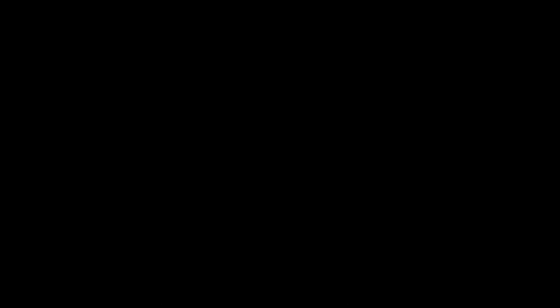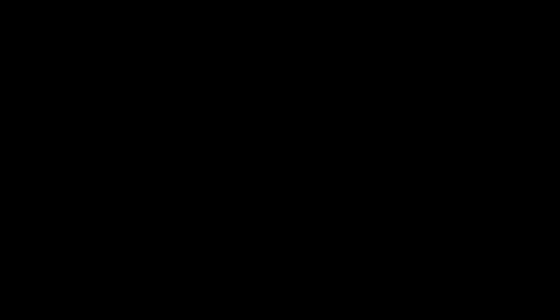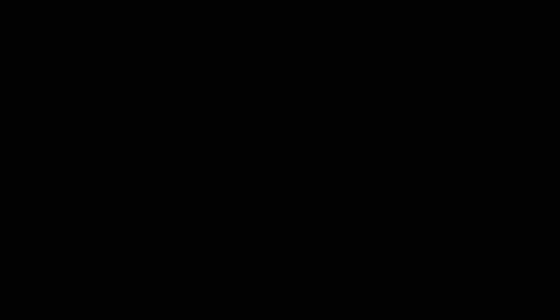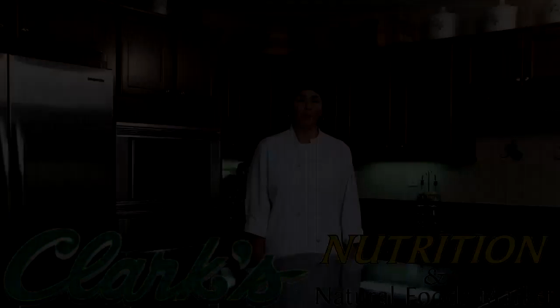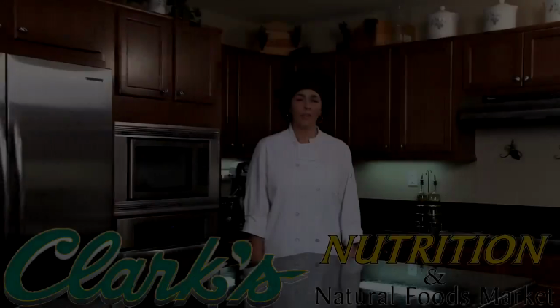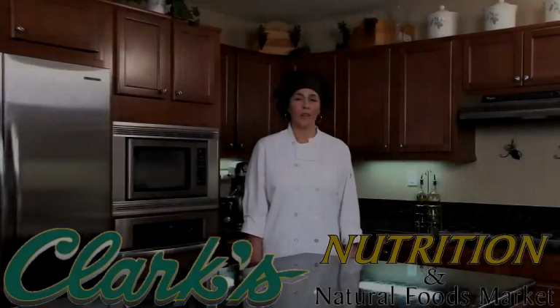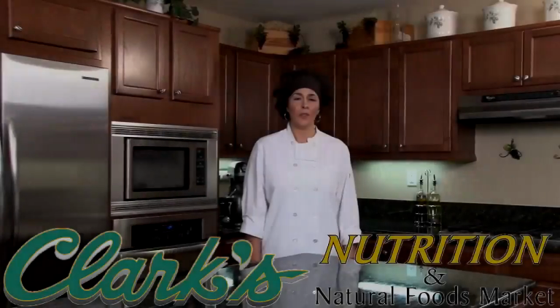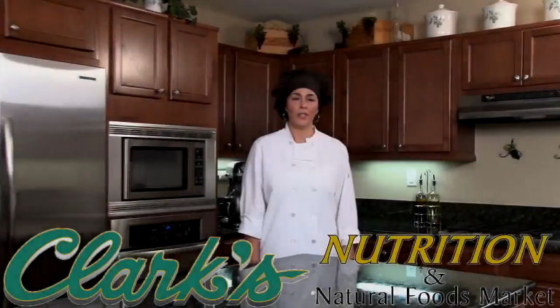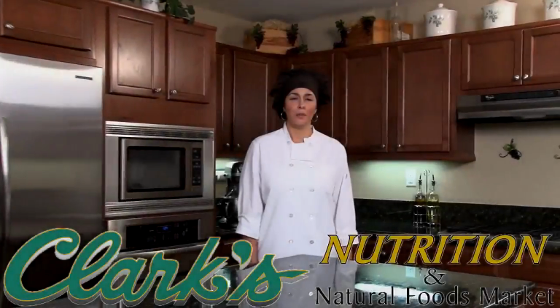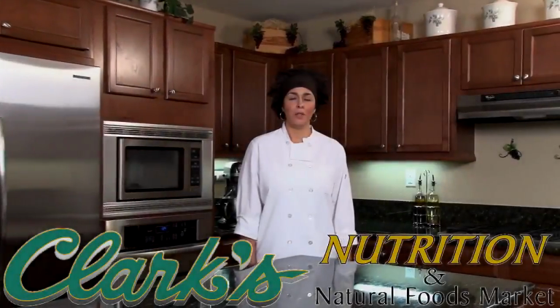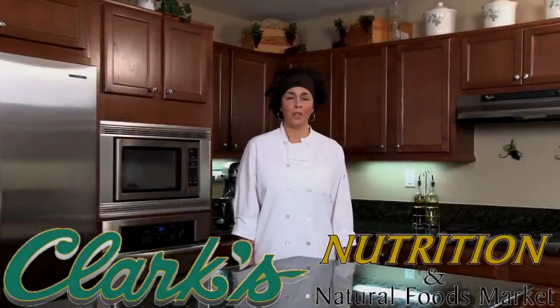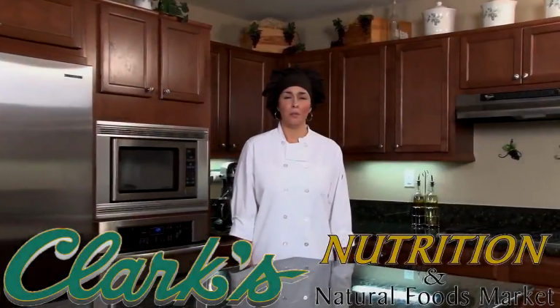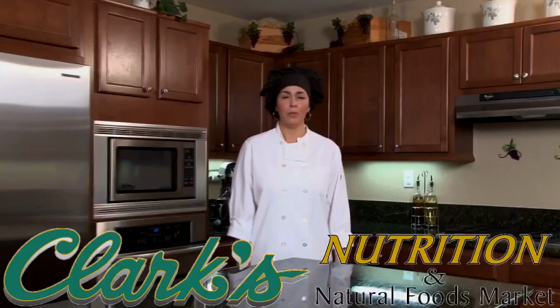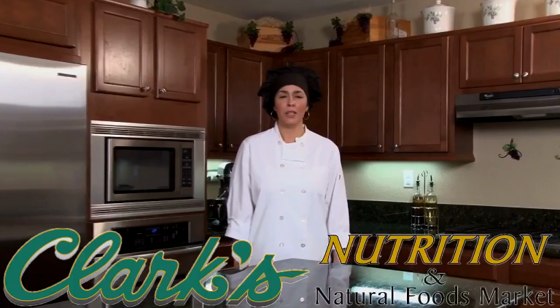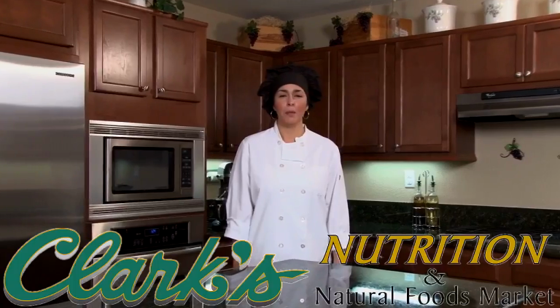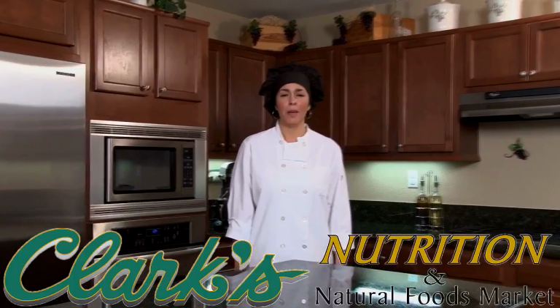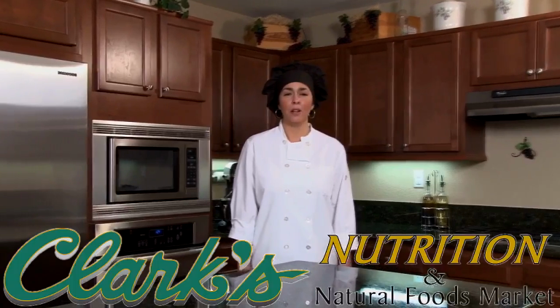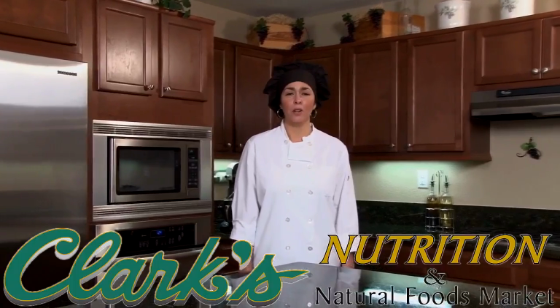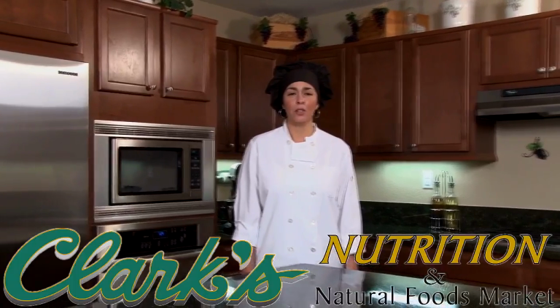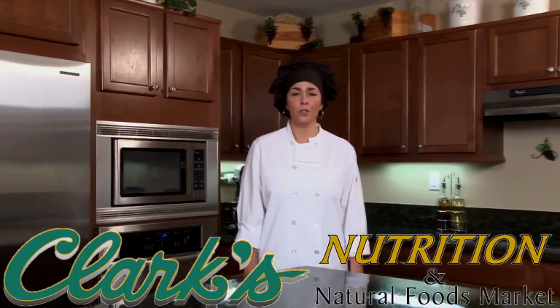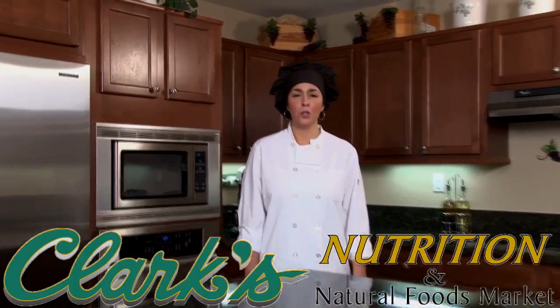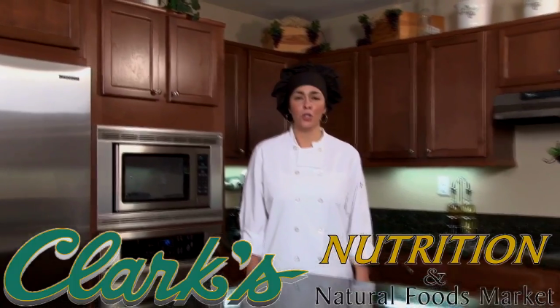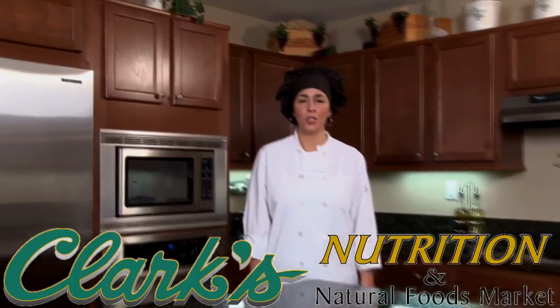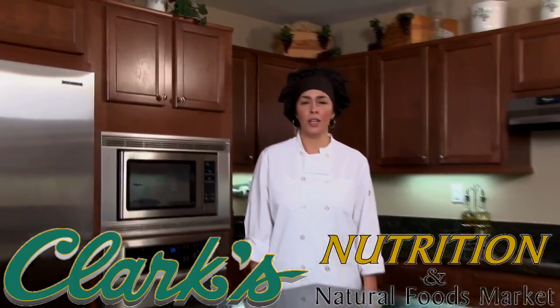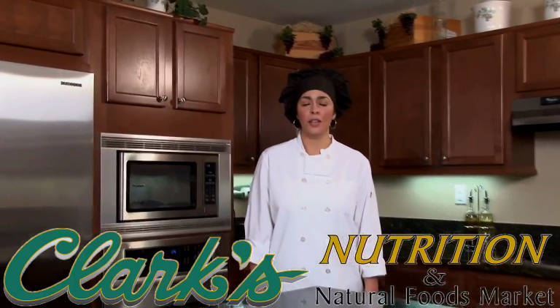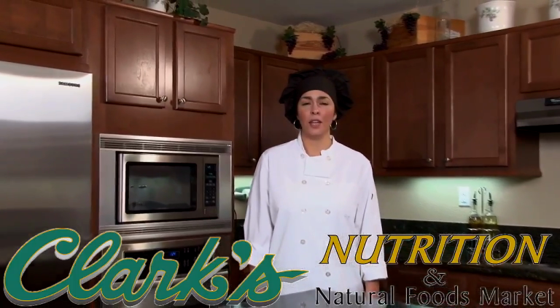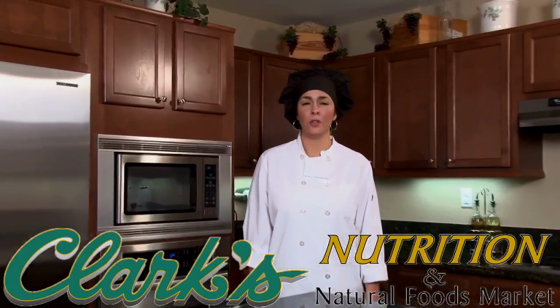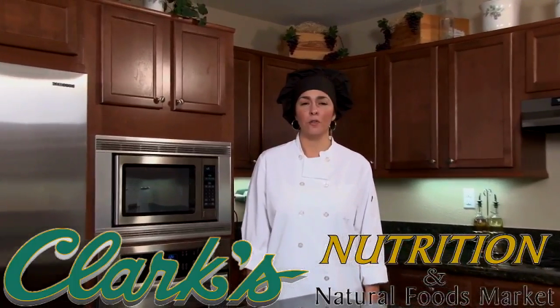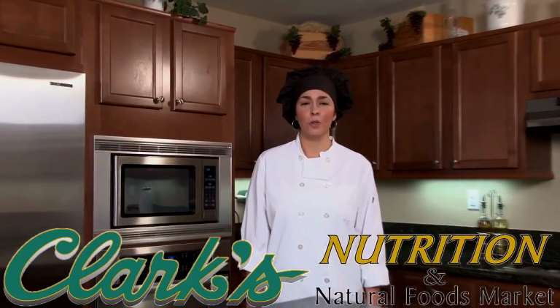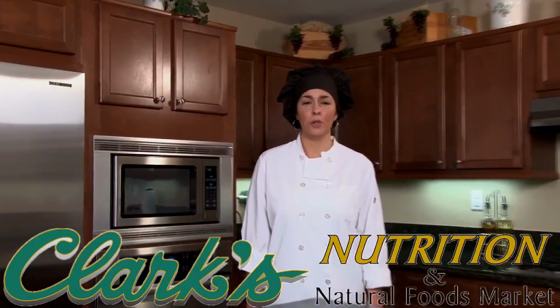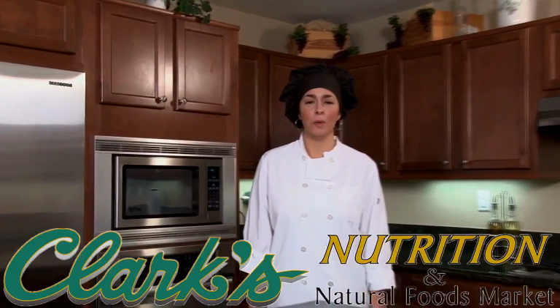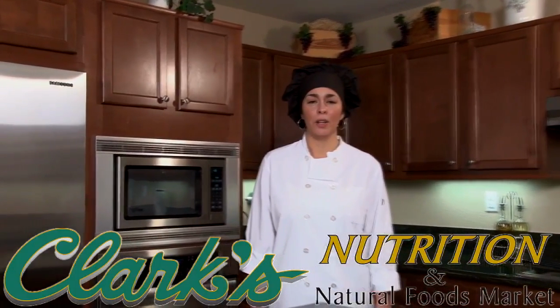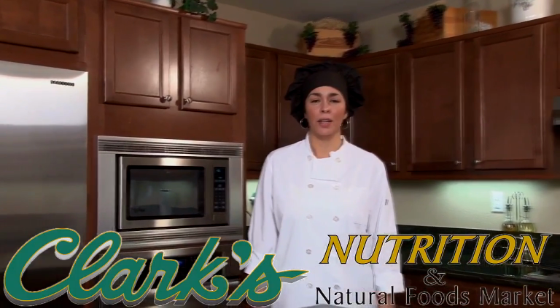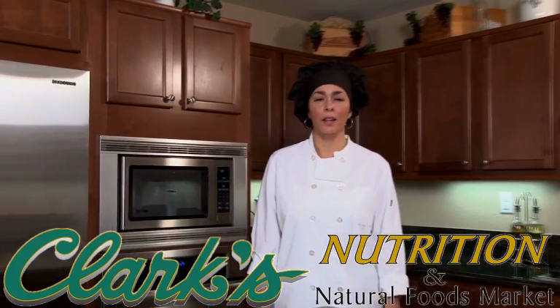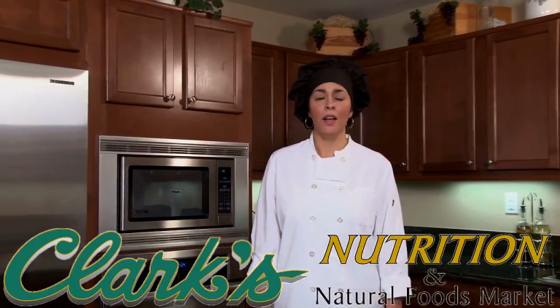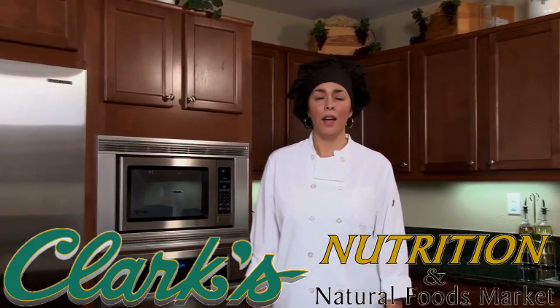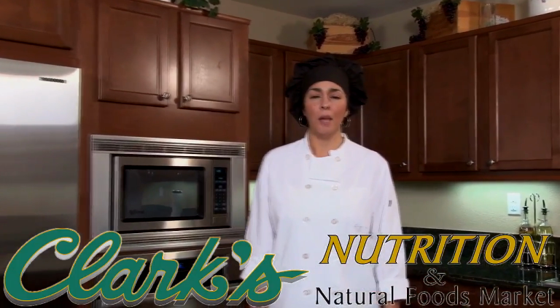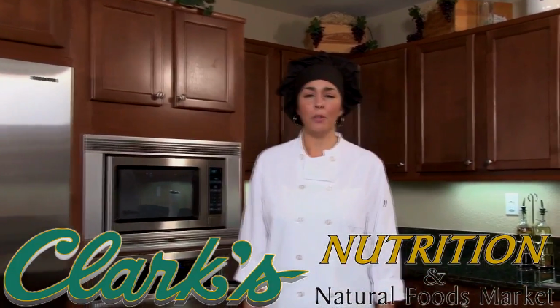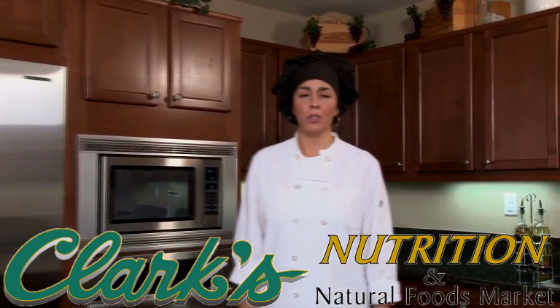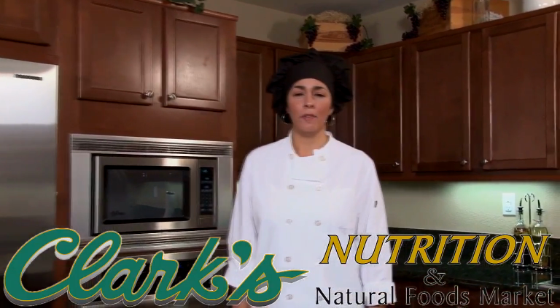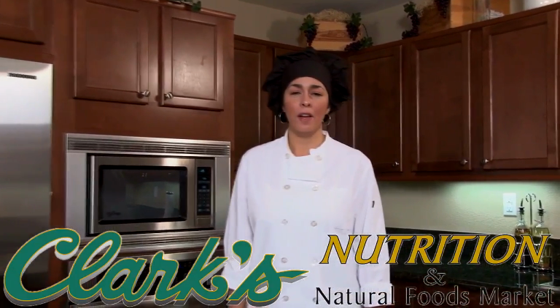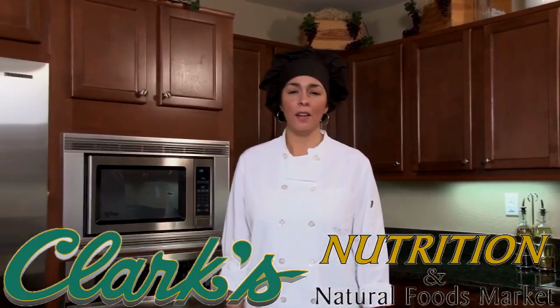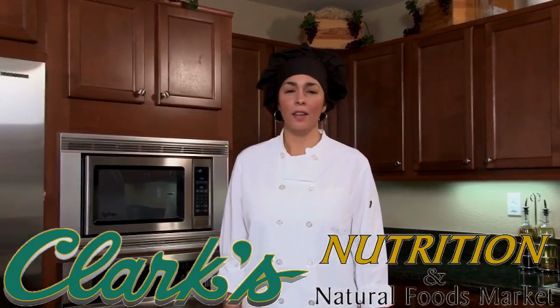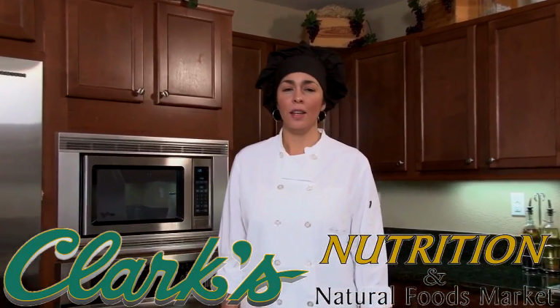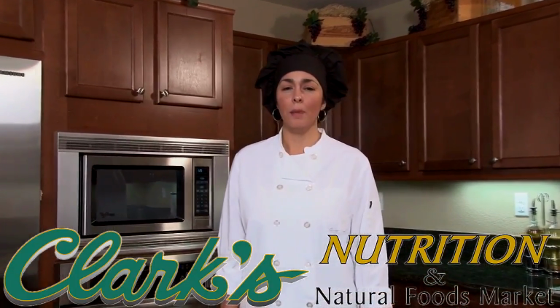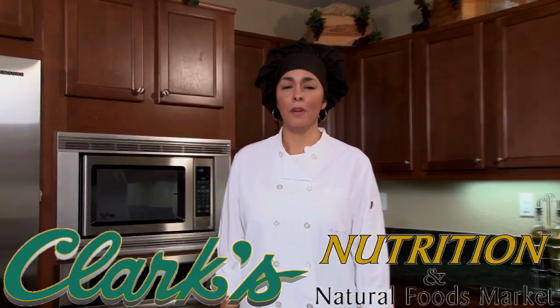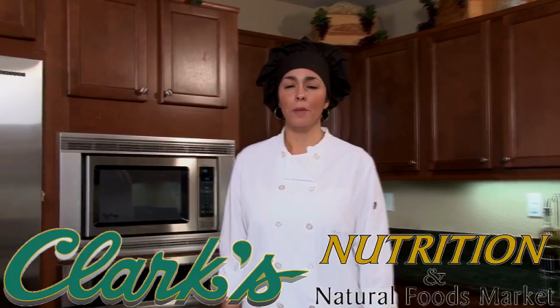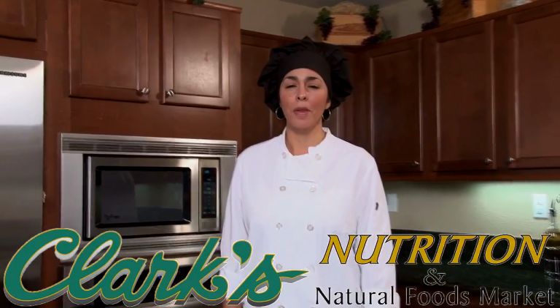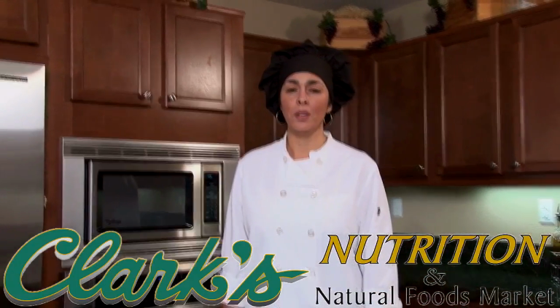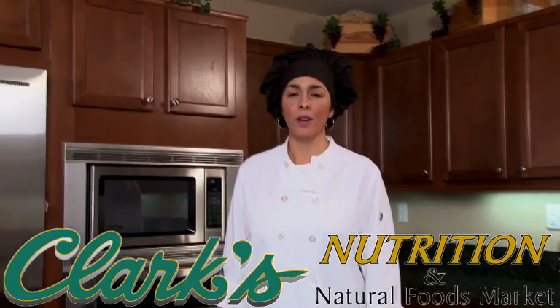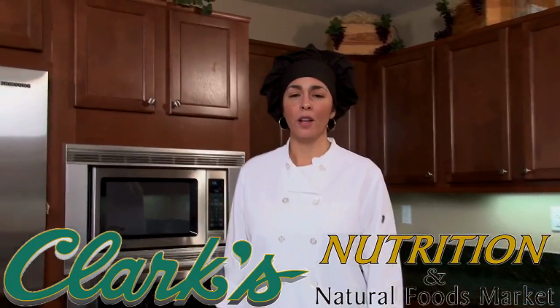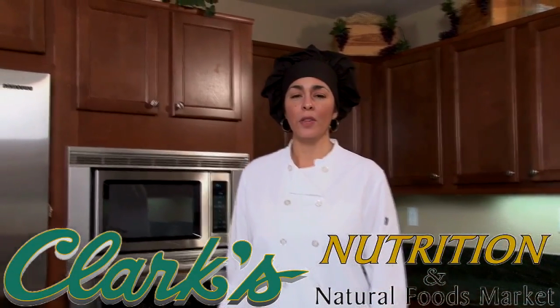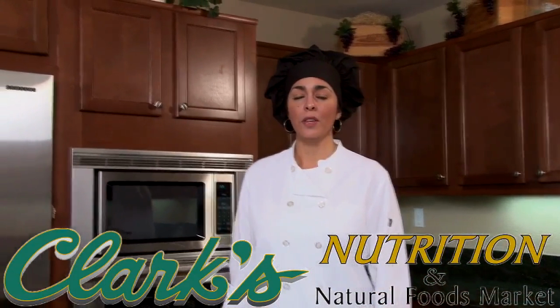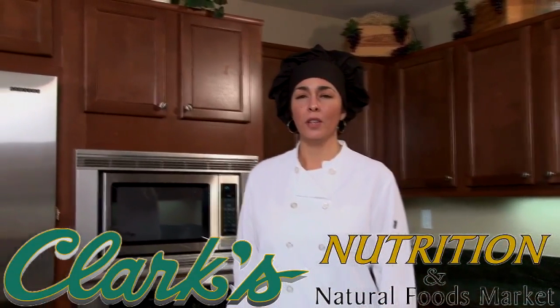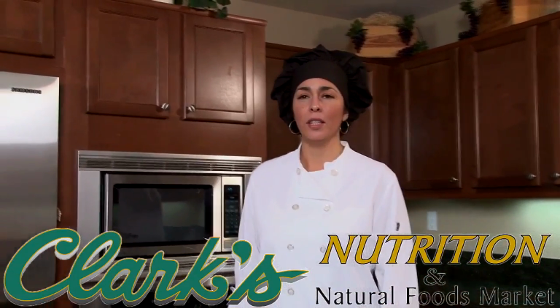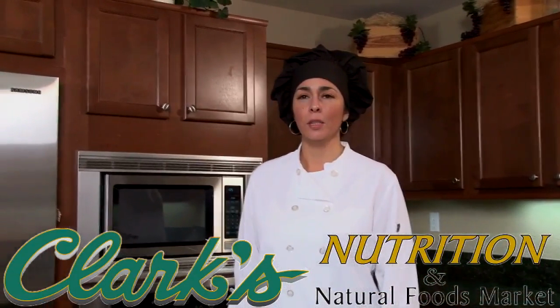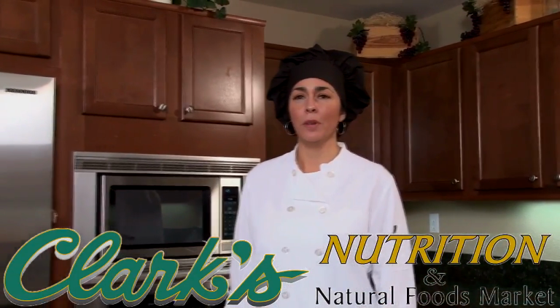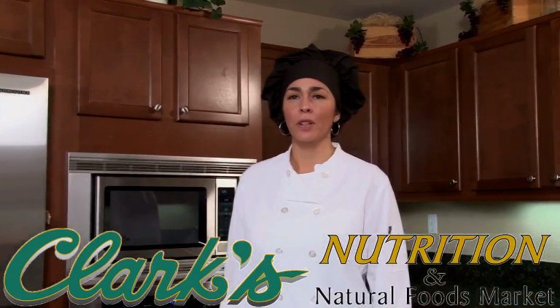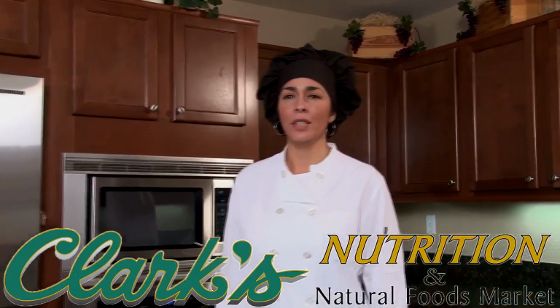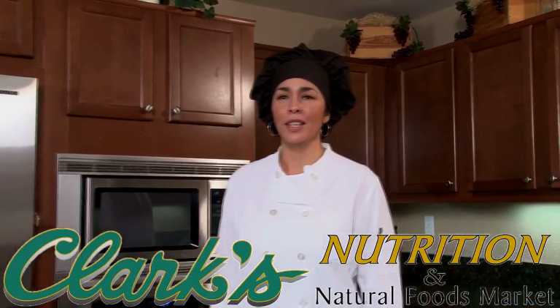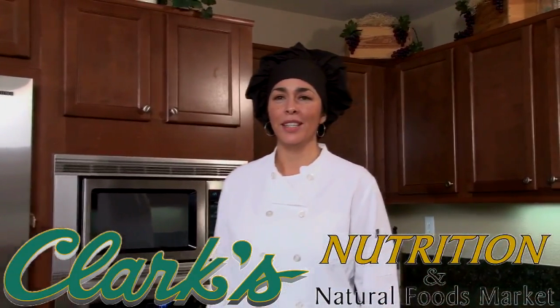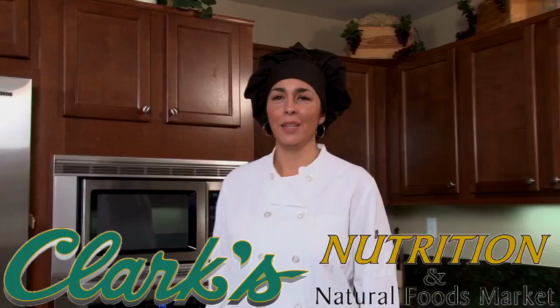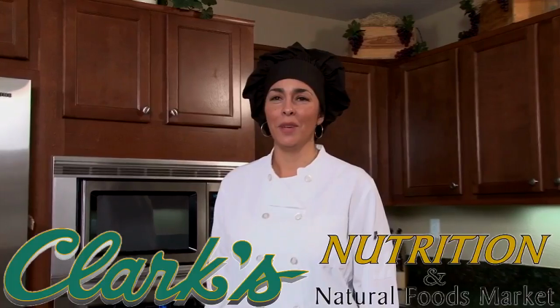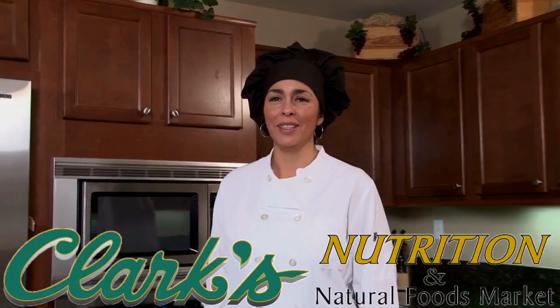Welcome to Healthy Time Cooking presented by Clark's Nutrition and Natural Foods Market. I'm your chef Ana and I'm here to make your healthy cooking experience an easy one.